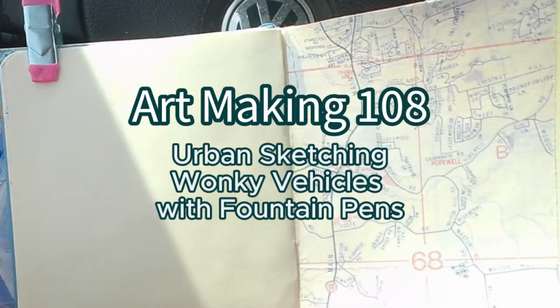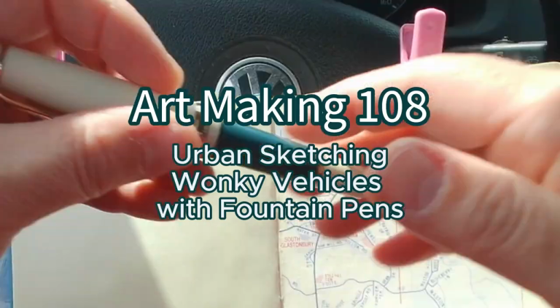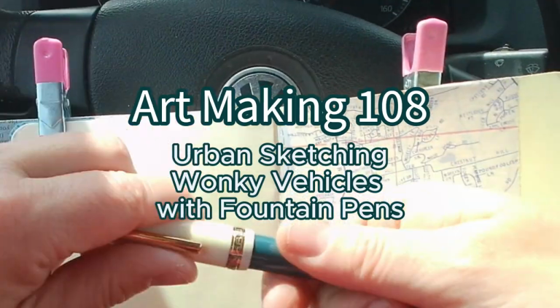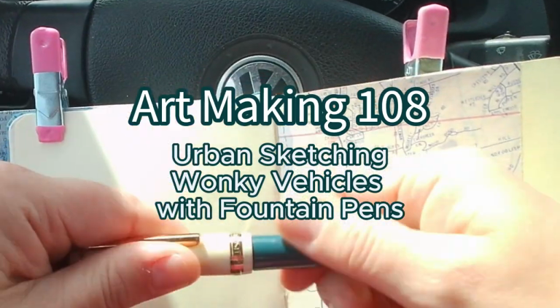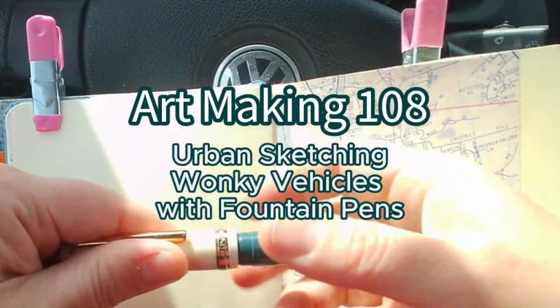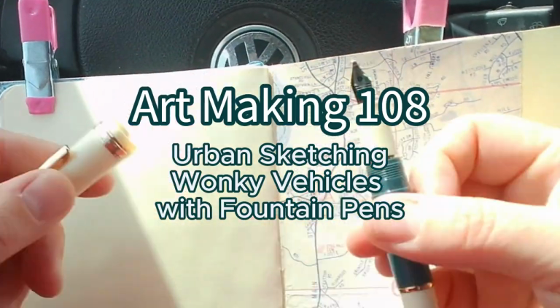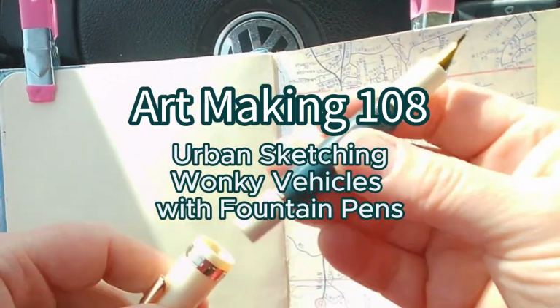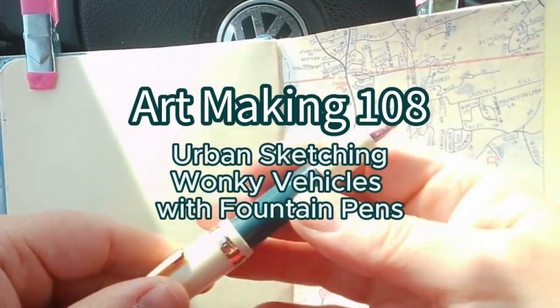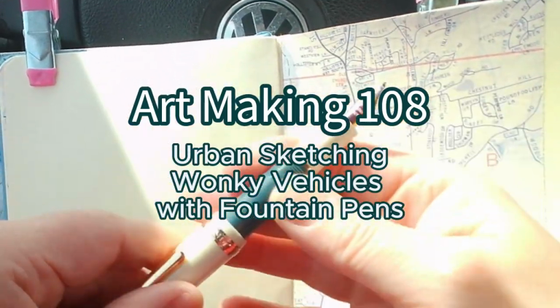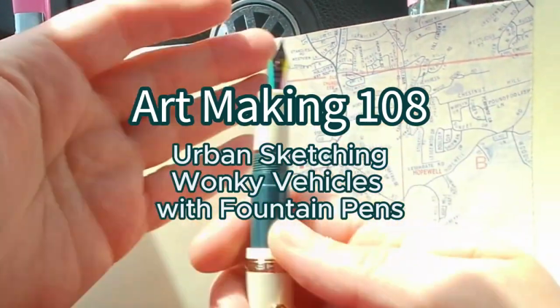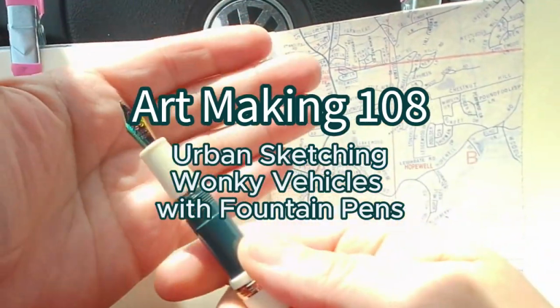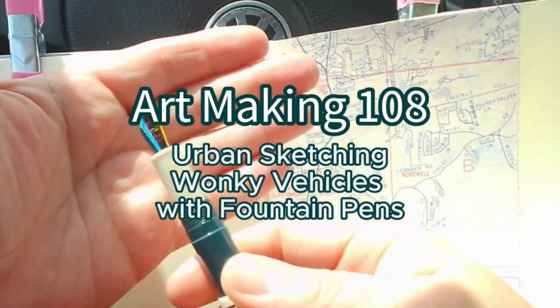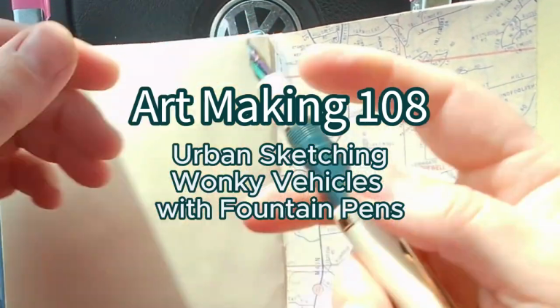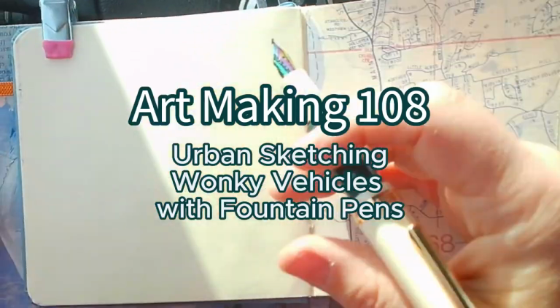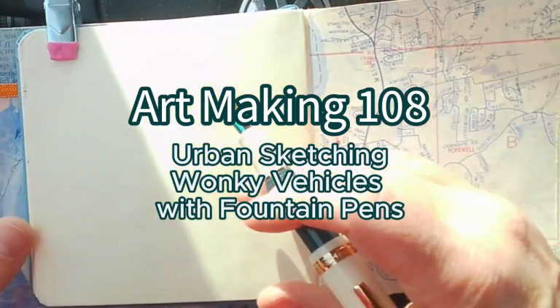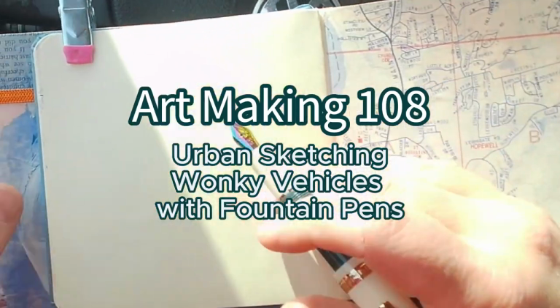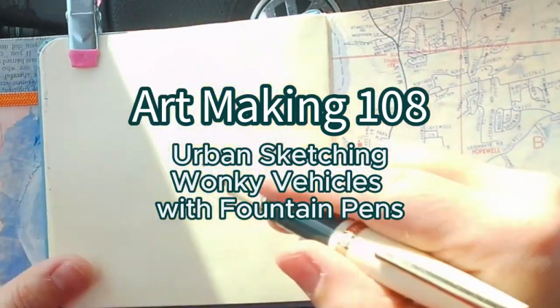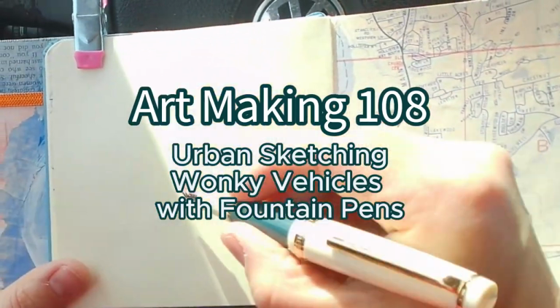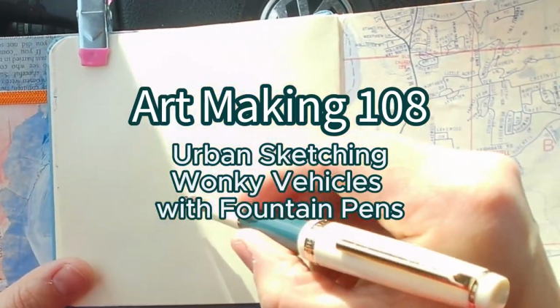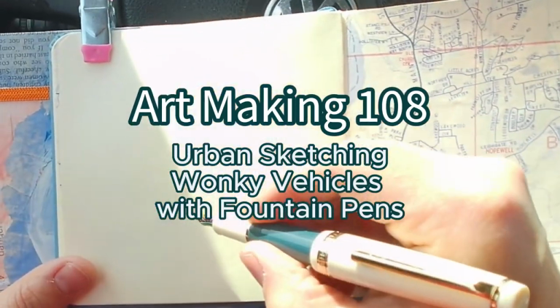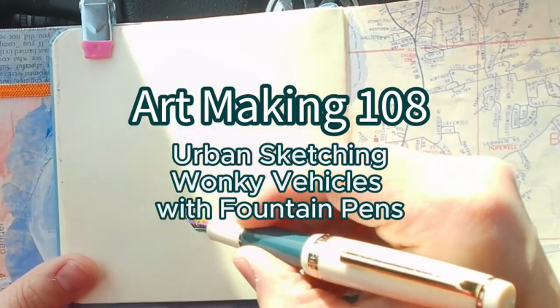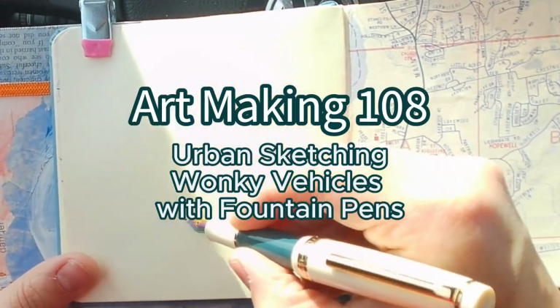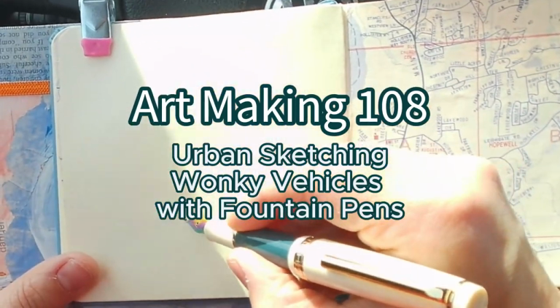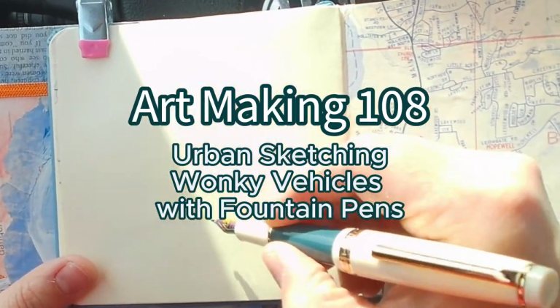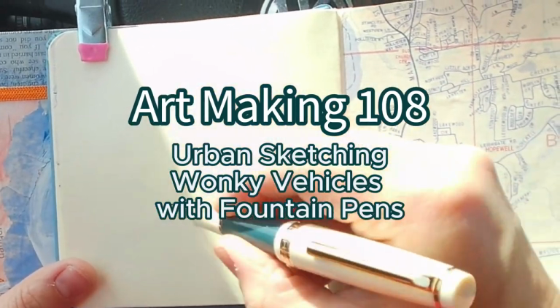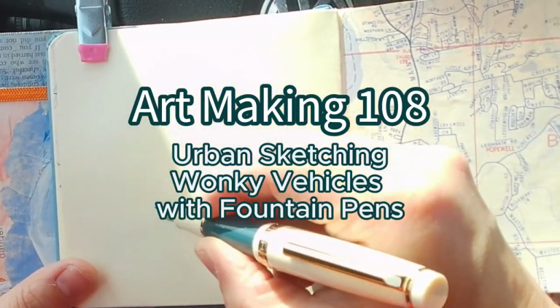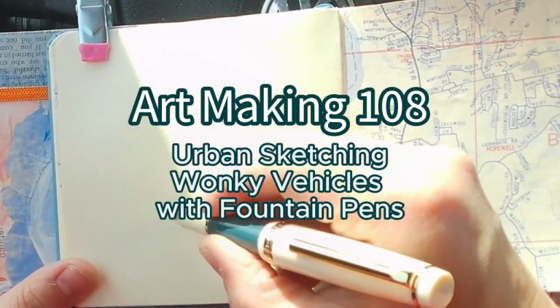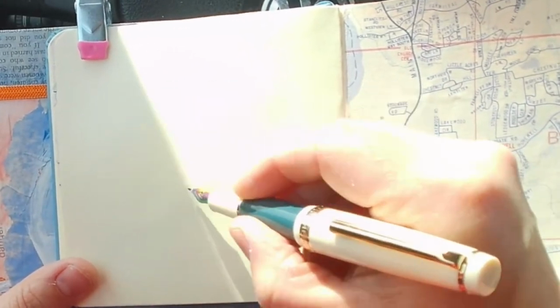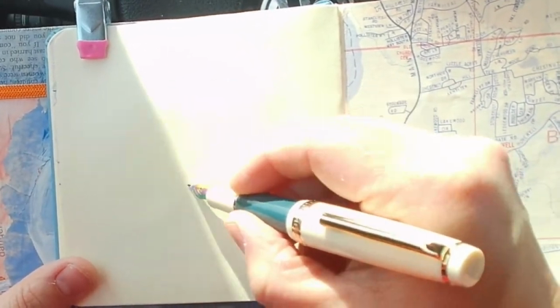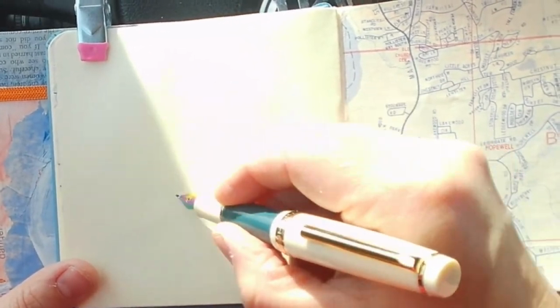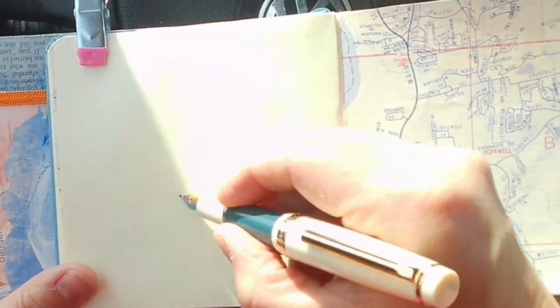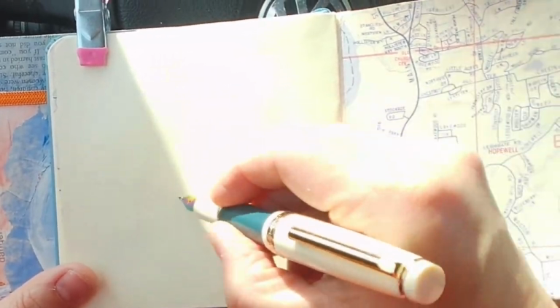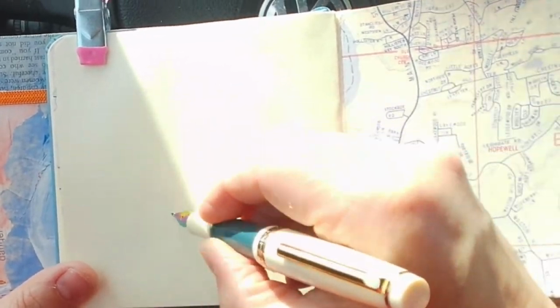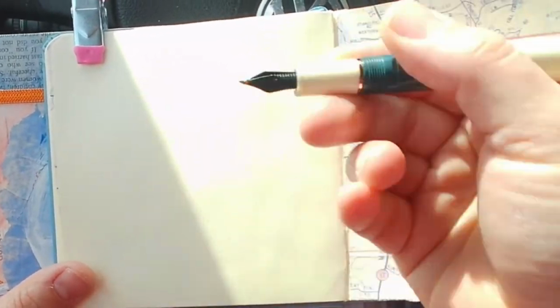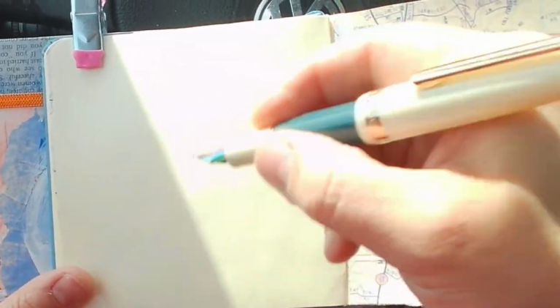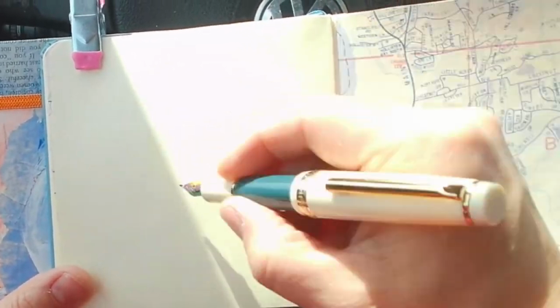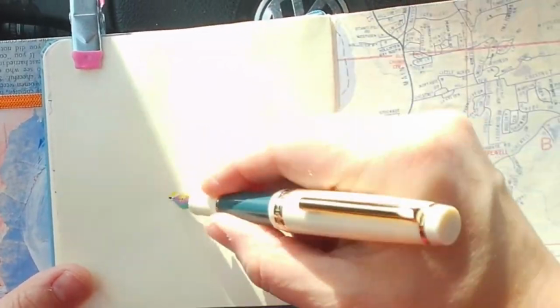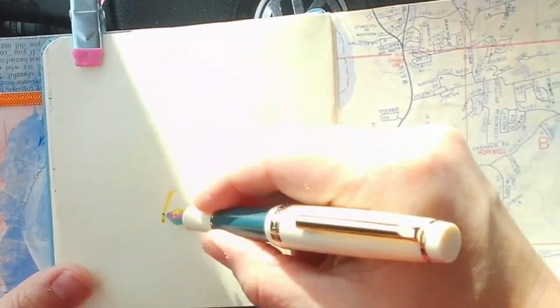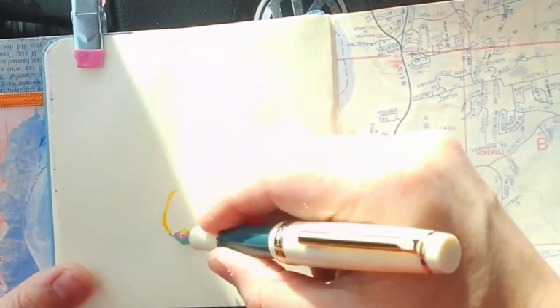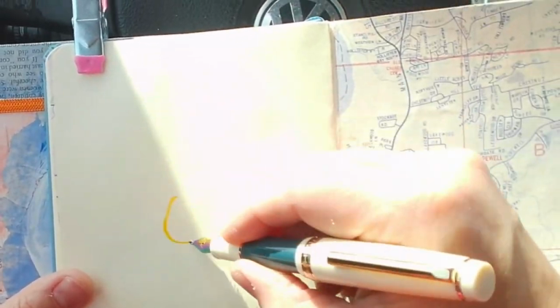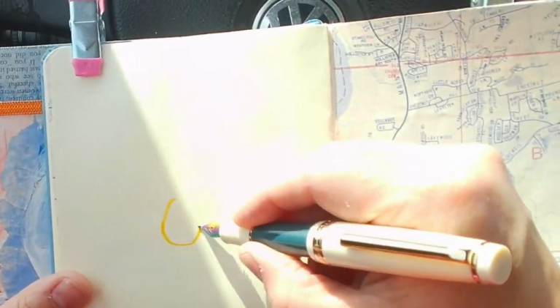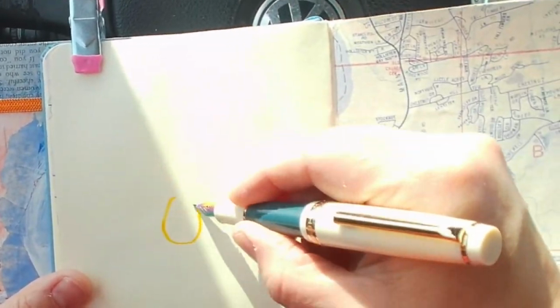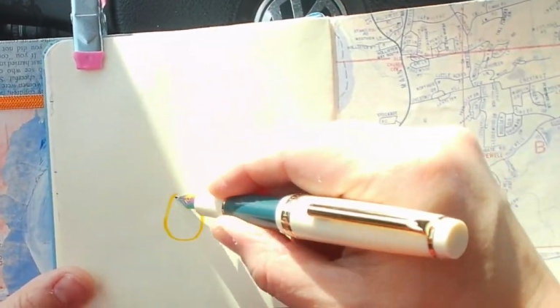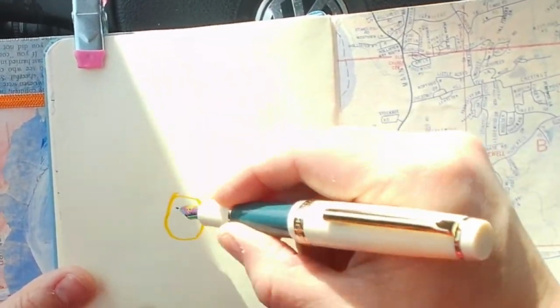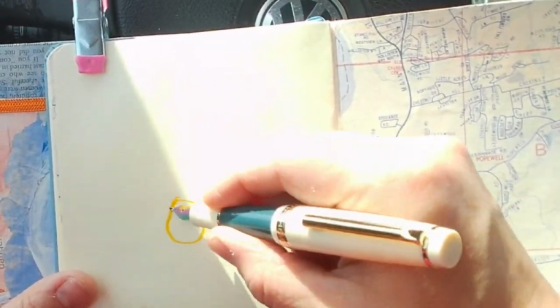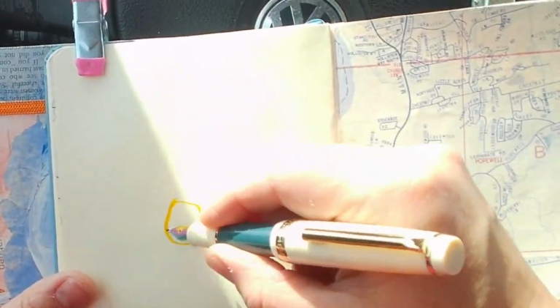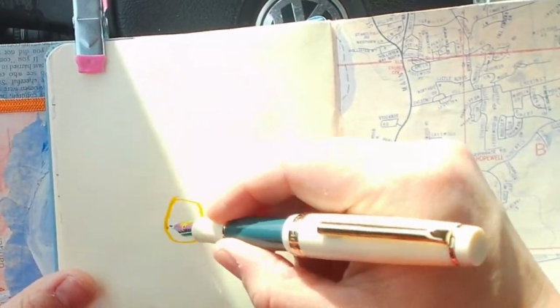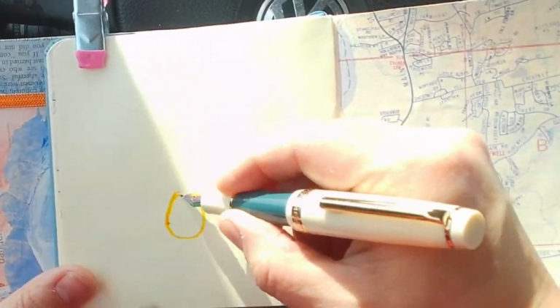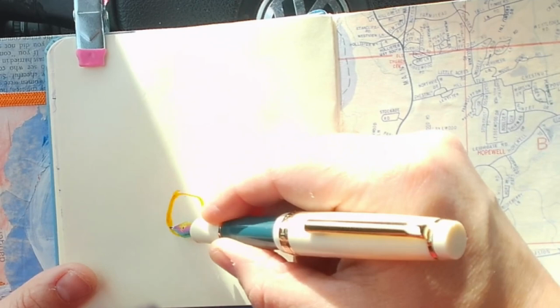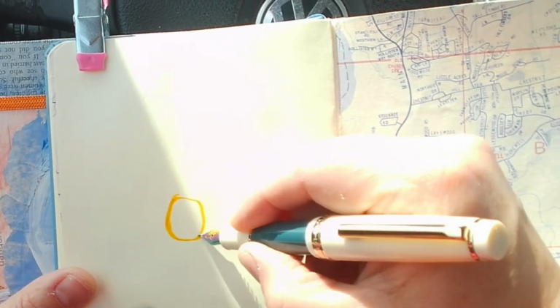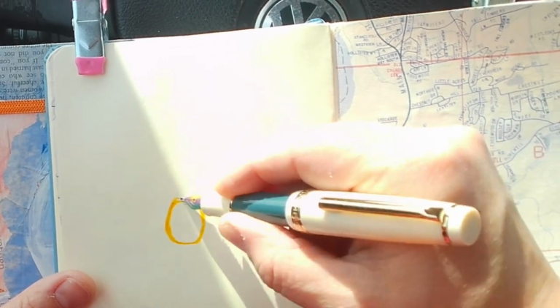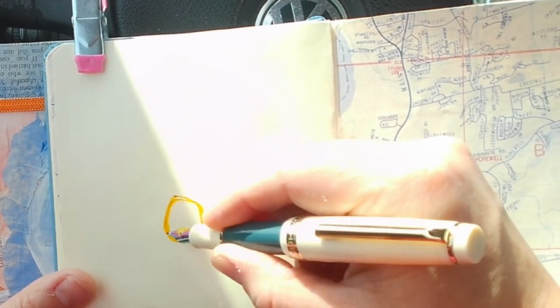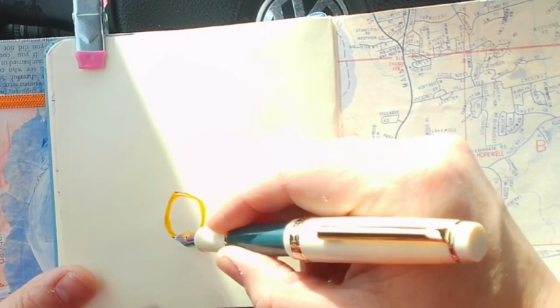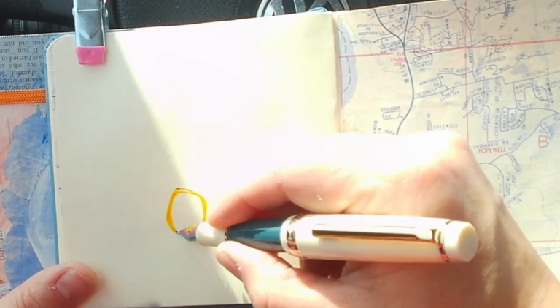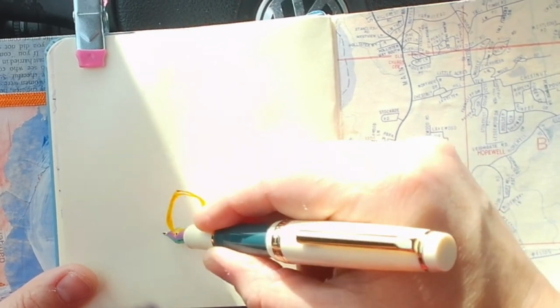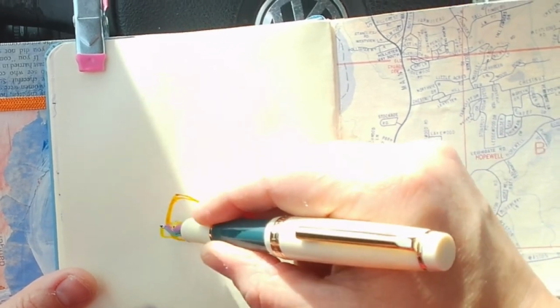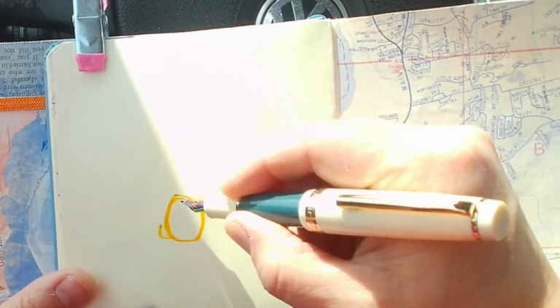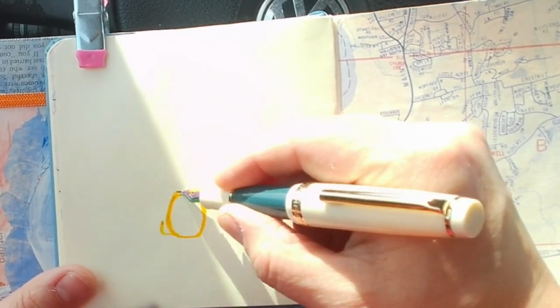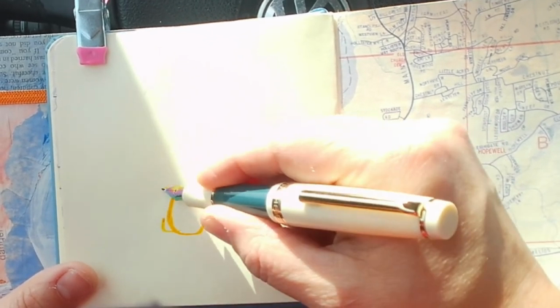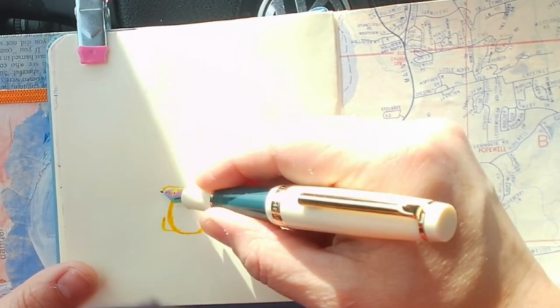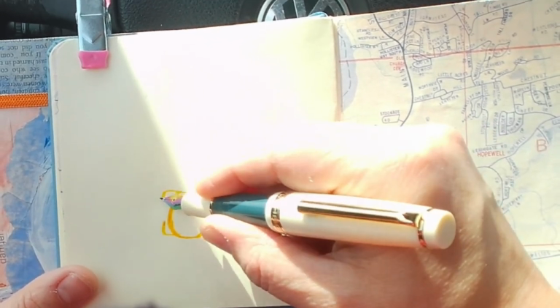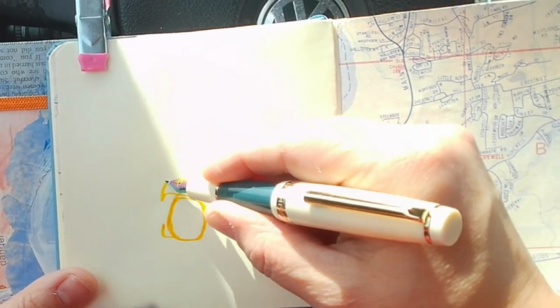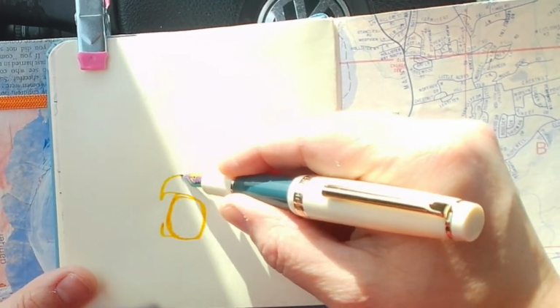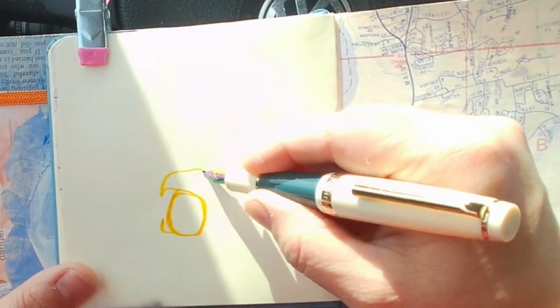Hey, it's Les with another episode of Art Making, and in this one I'm doing some urban sketching of wonky vehicles.